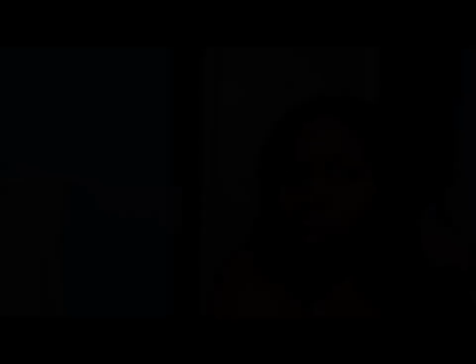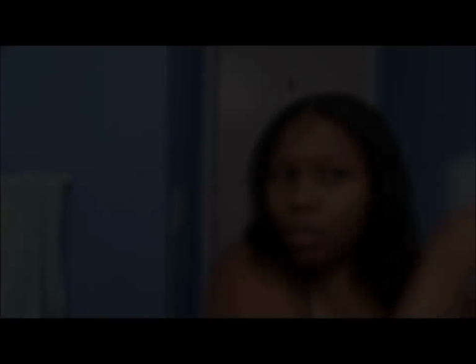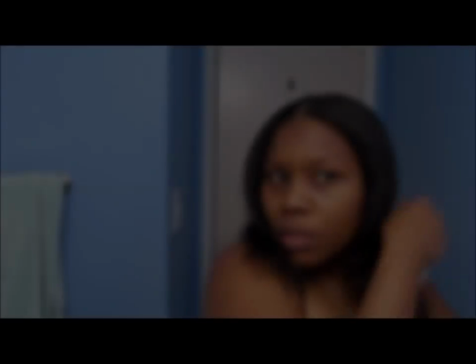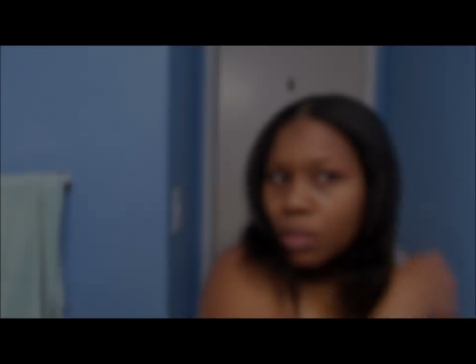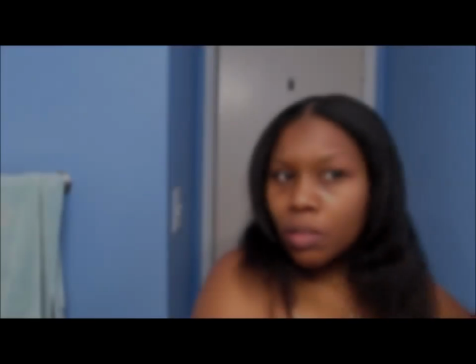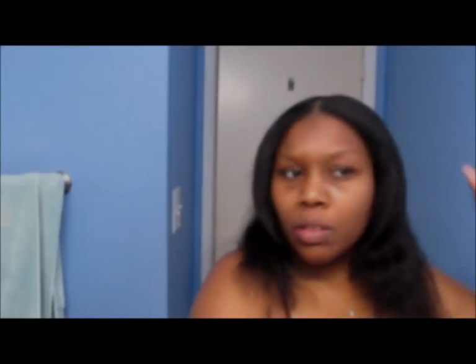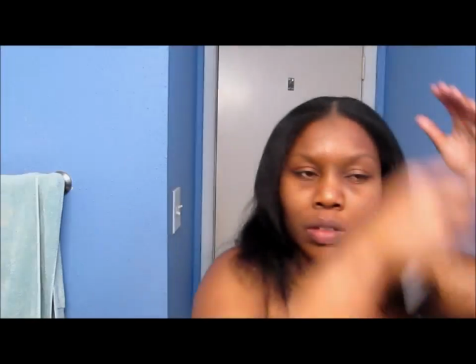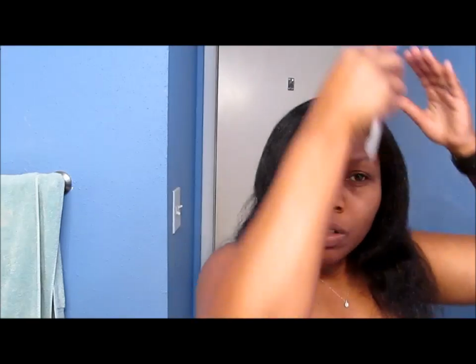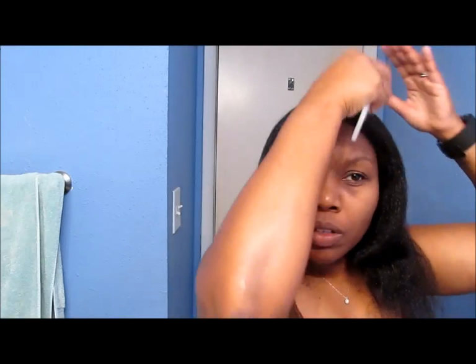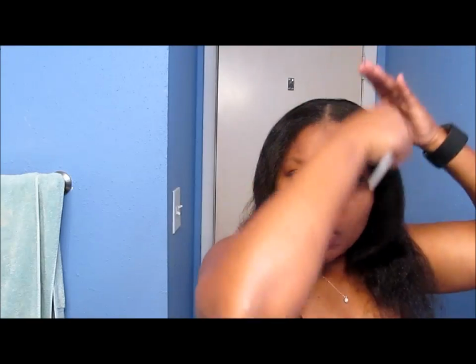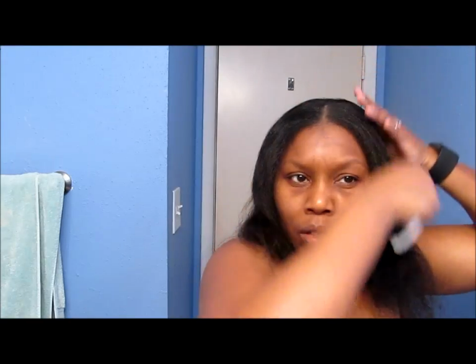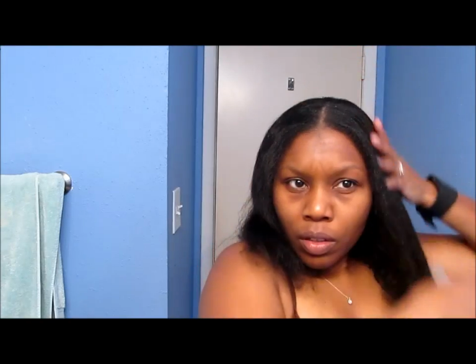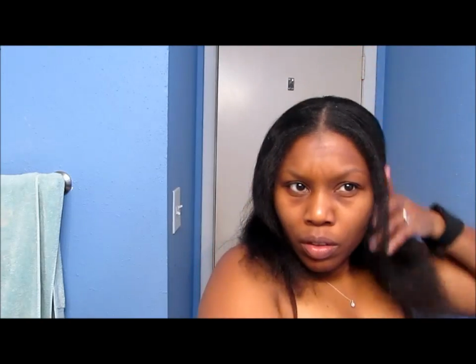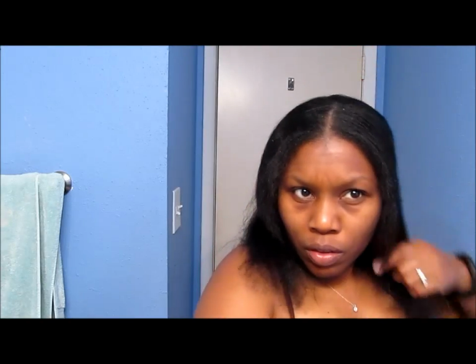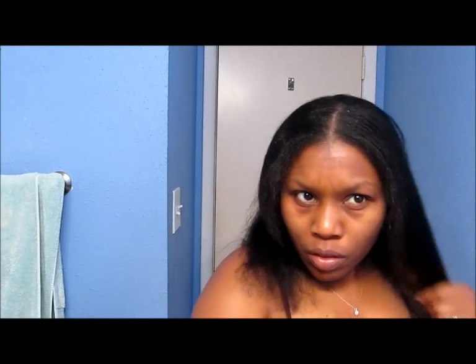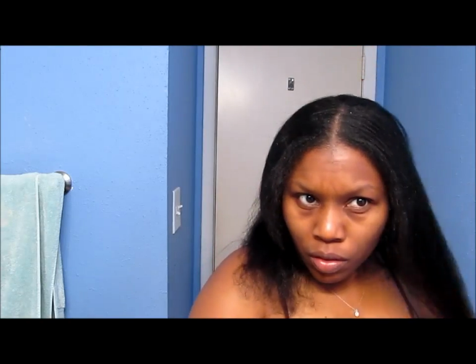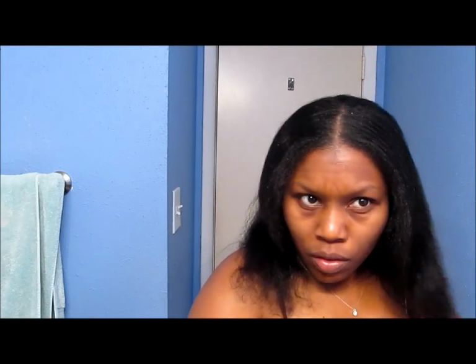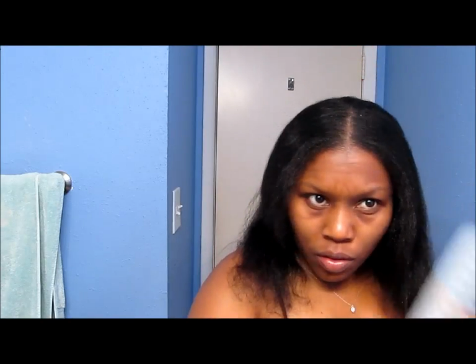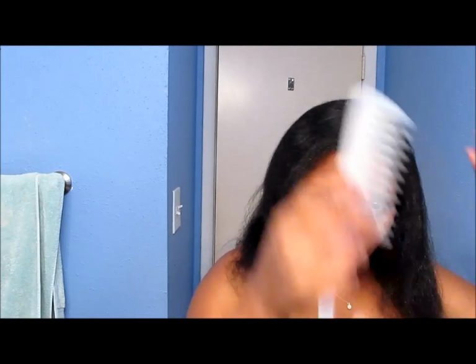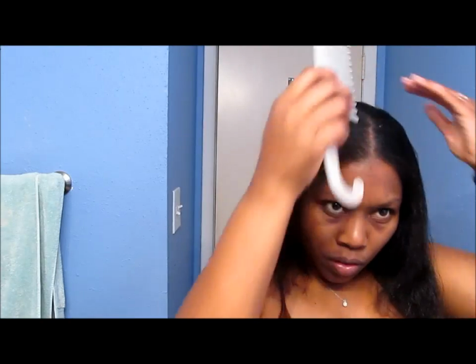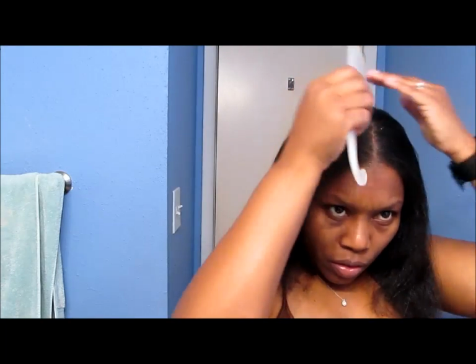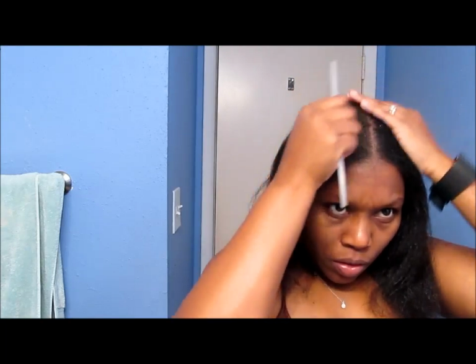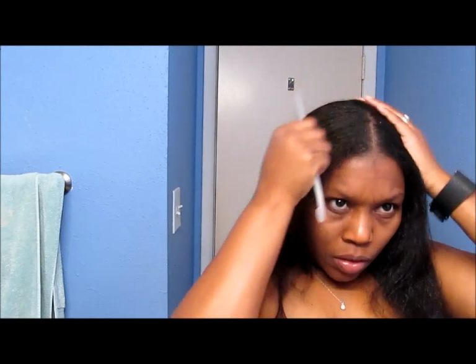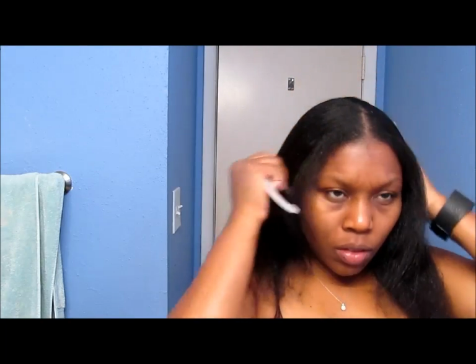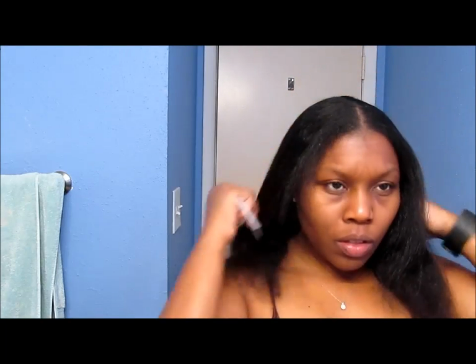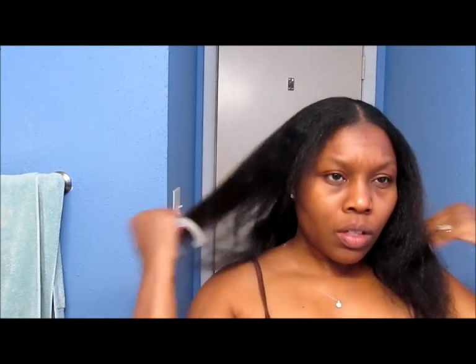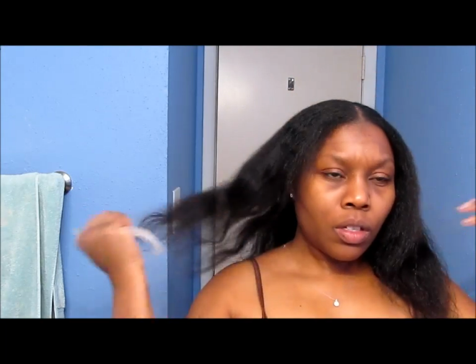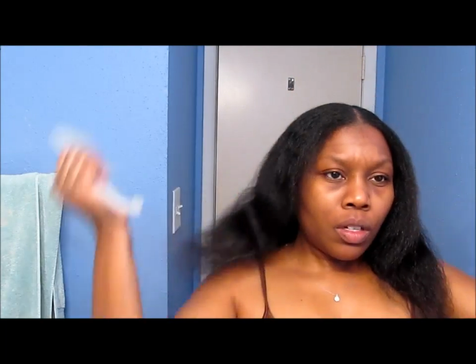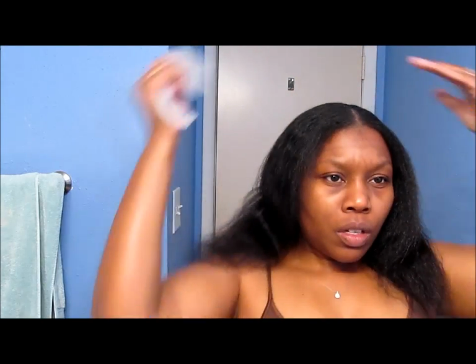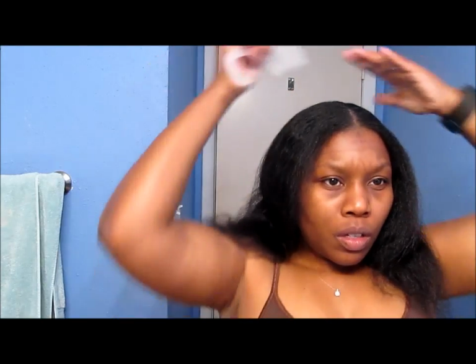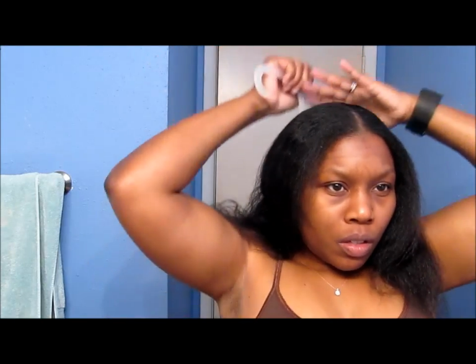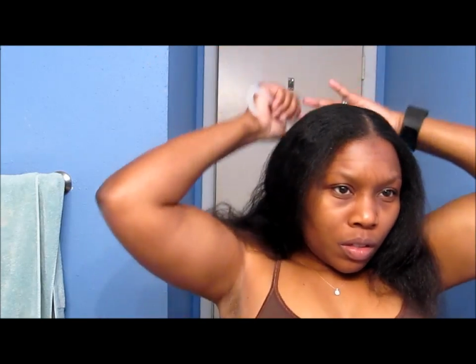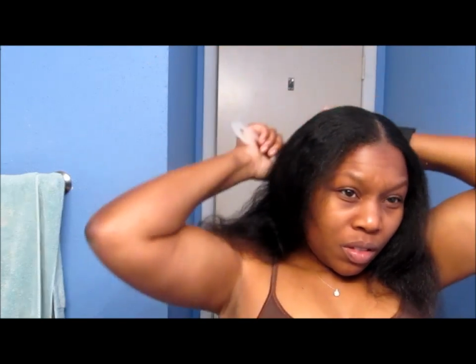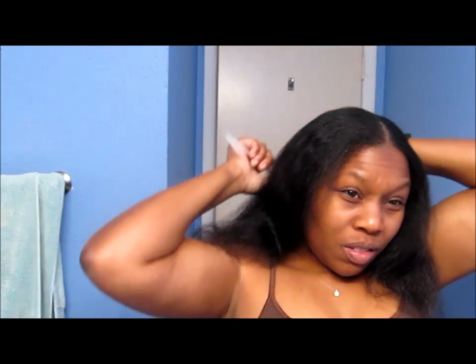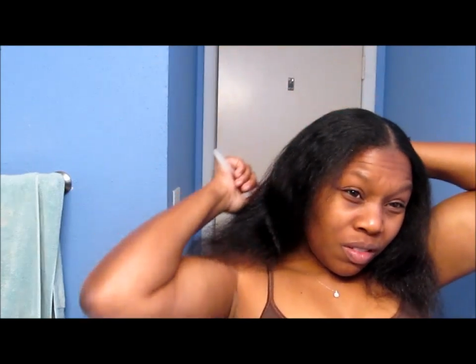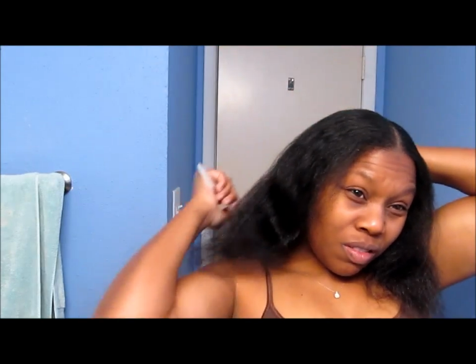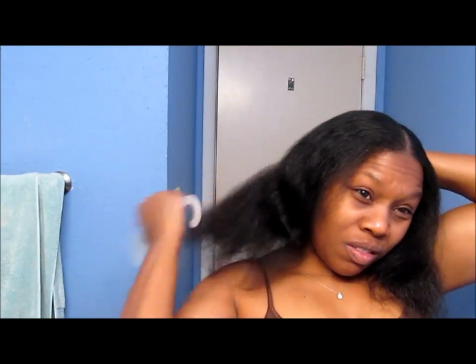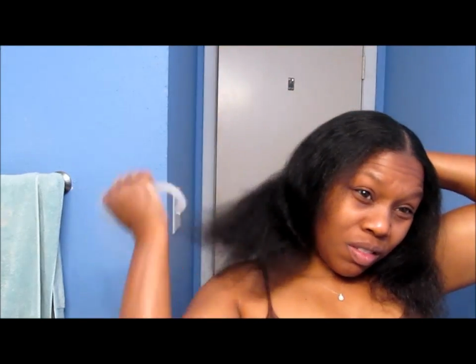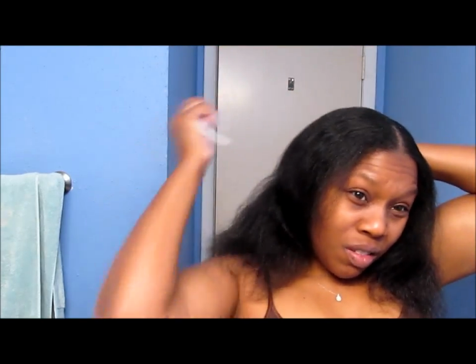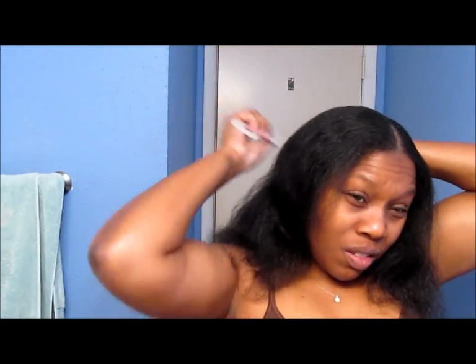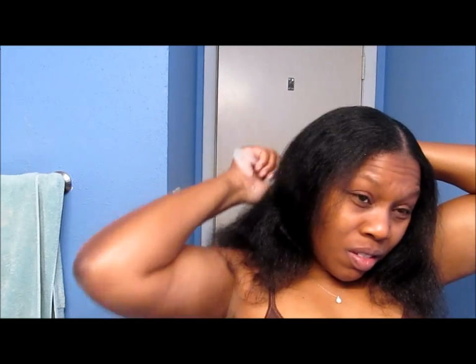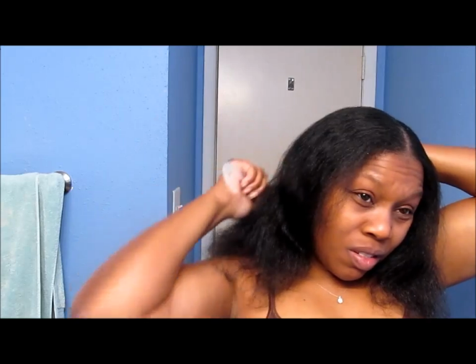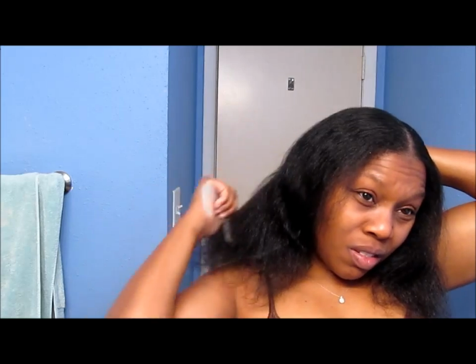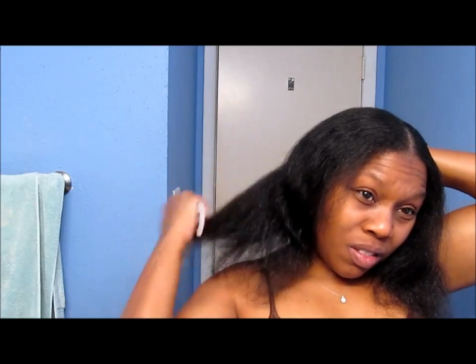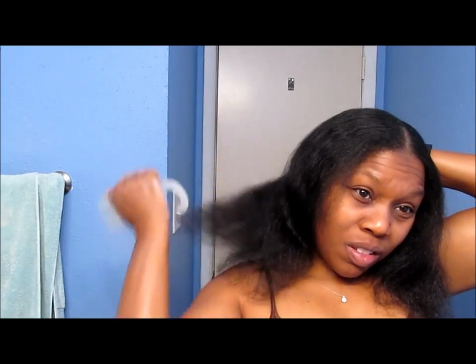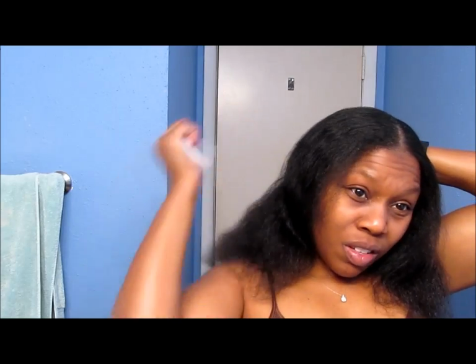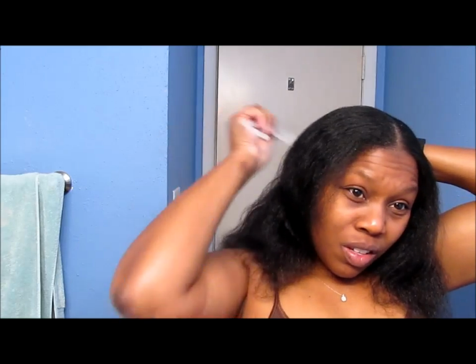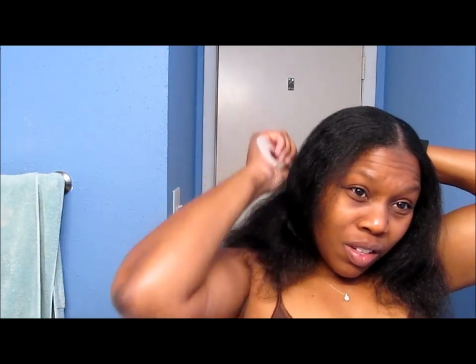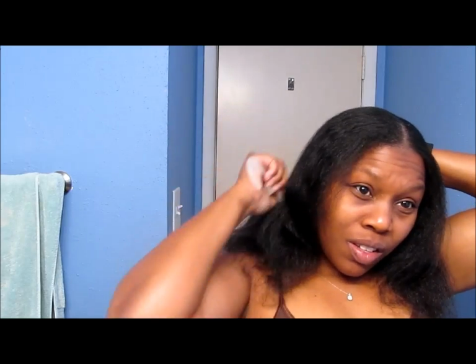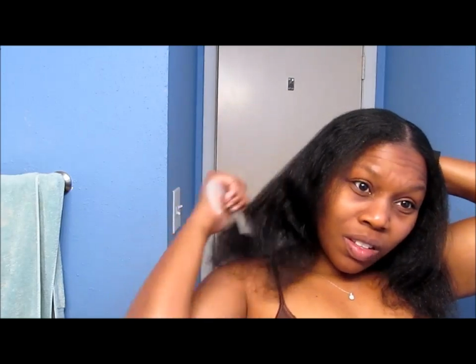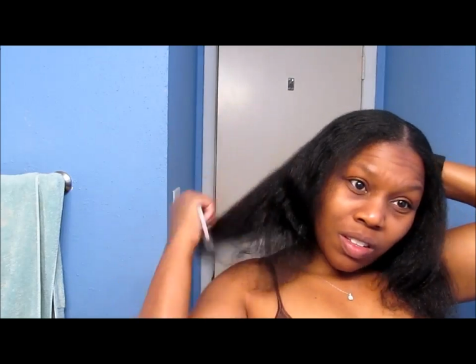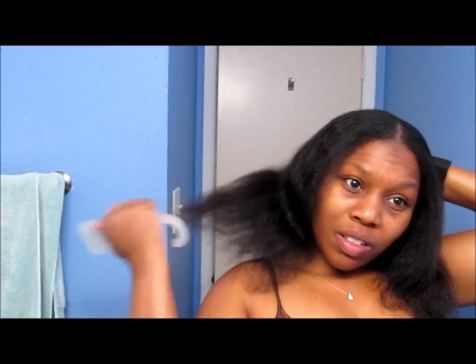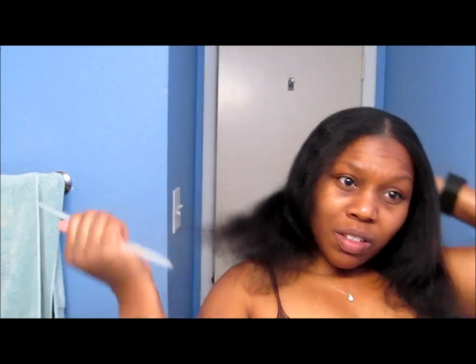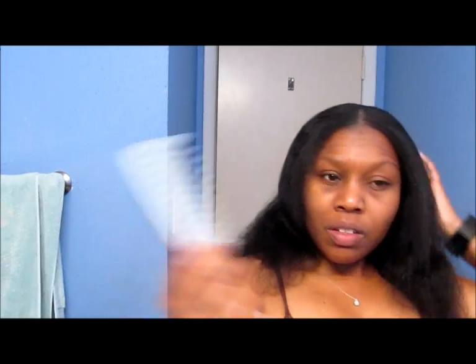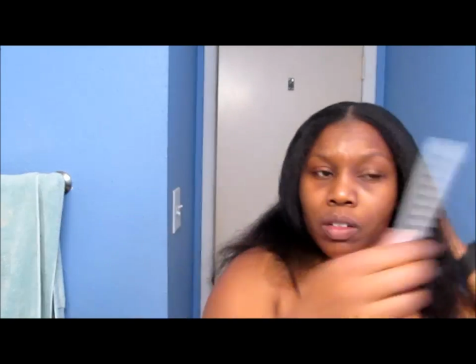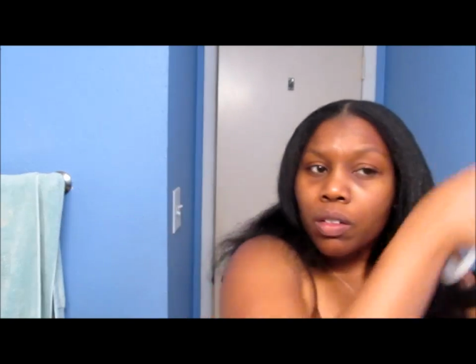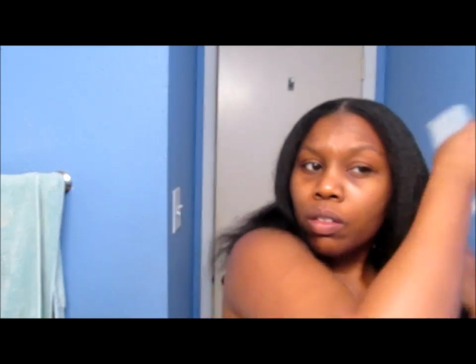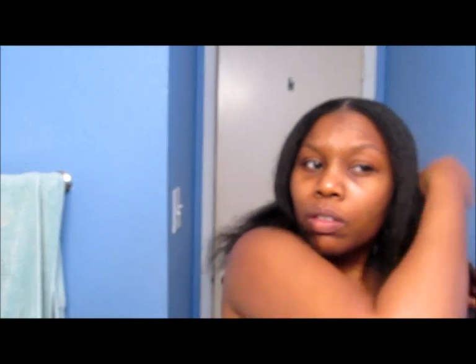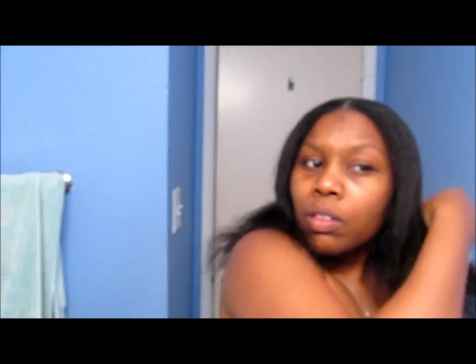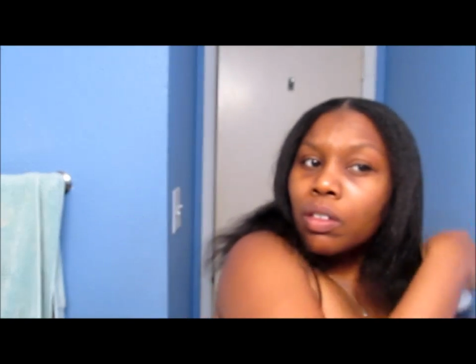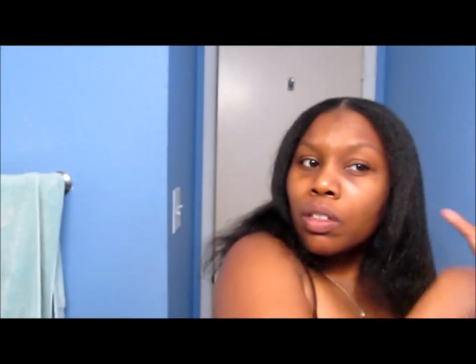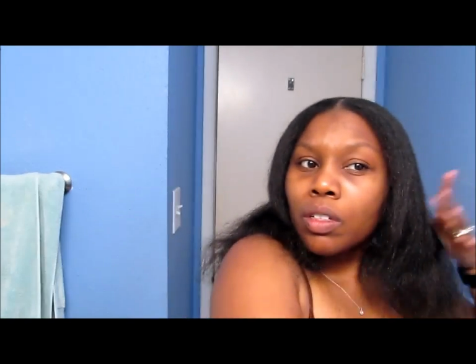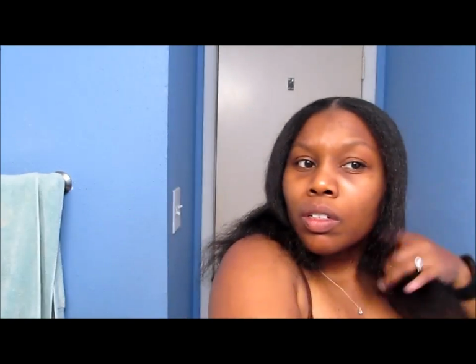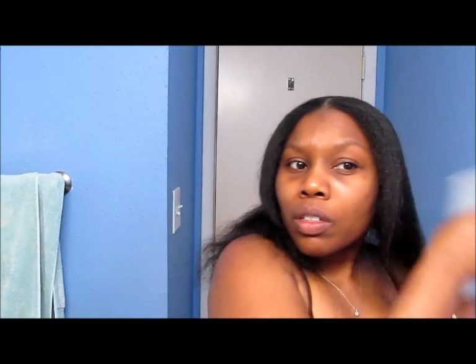Hey guys, it's your girl Akisha Marie, and welcome back to my channel. How's everybody doing on this beautiful day?